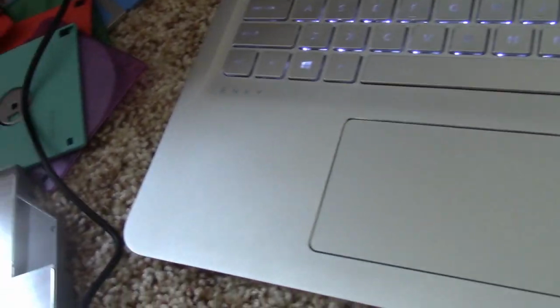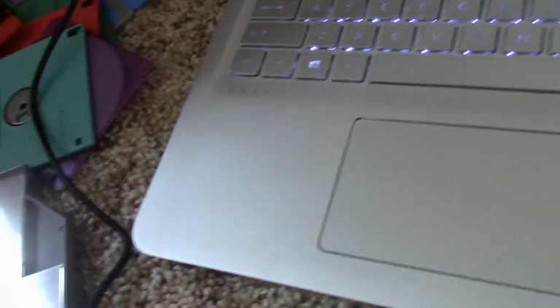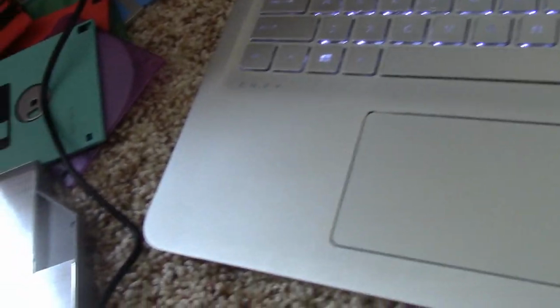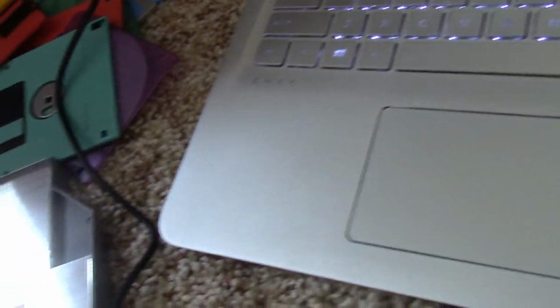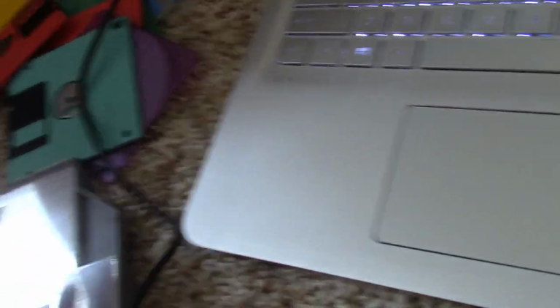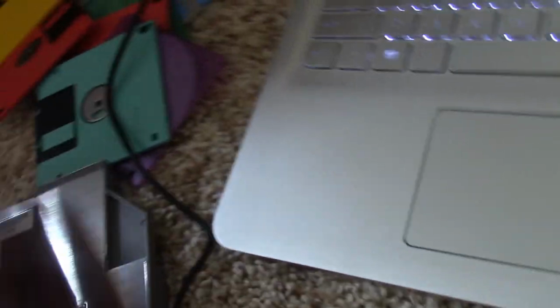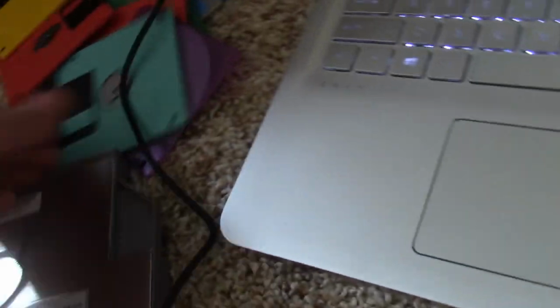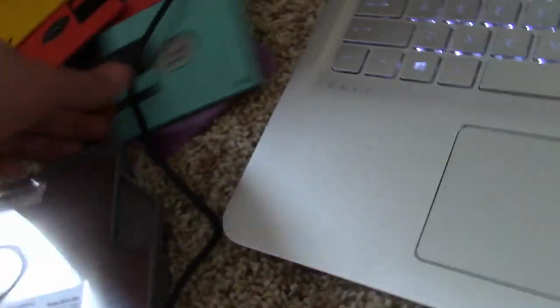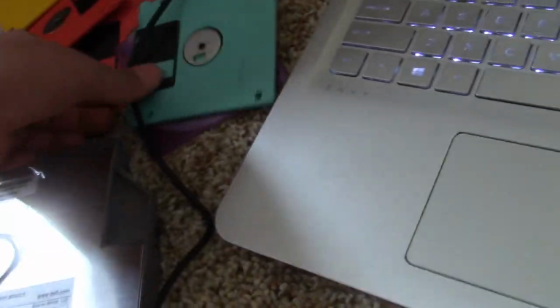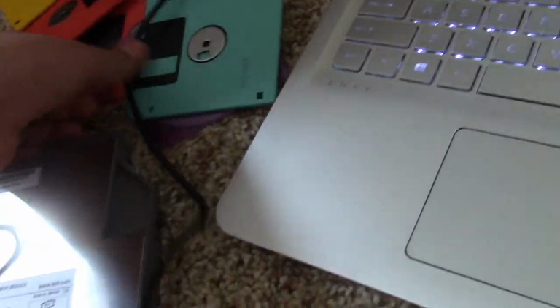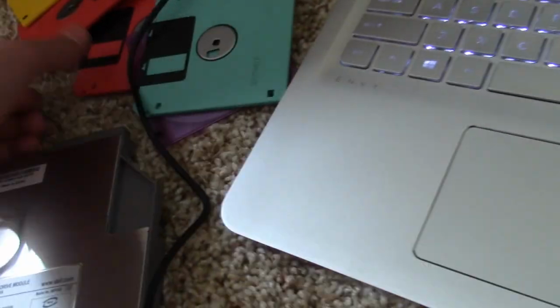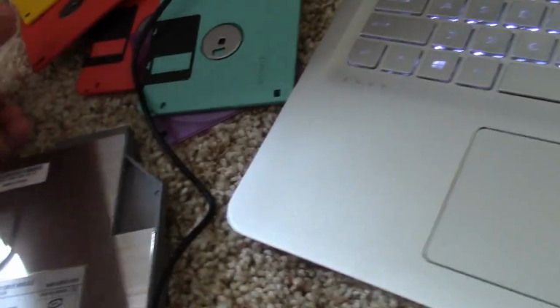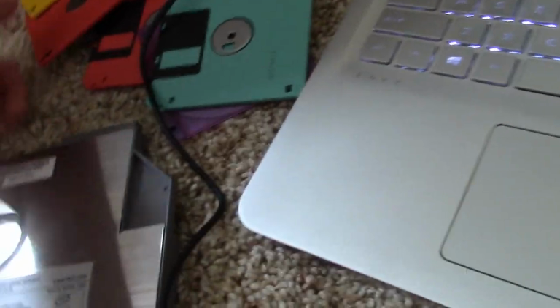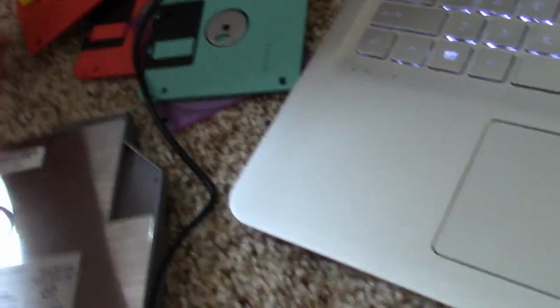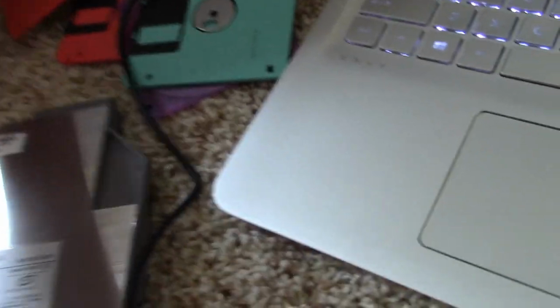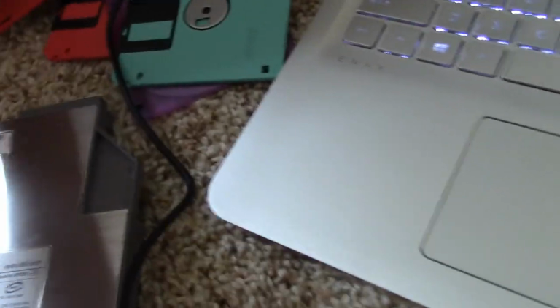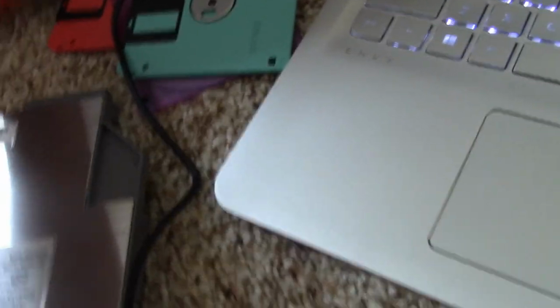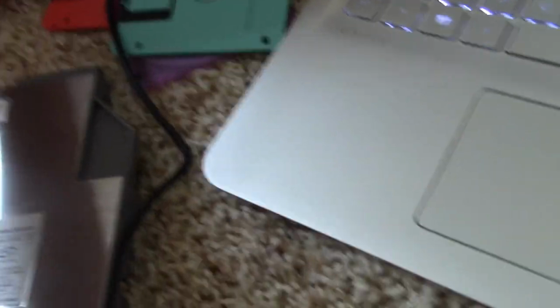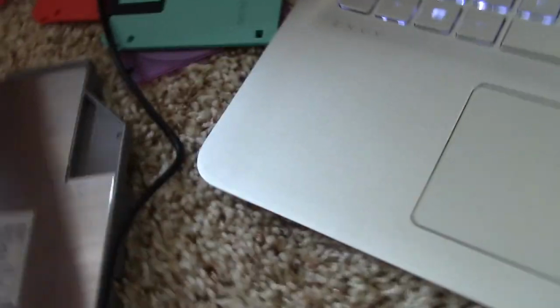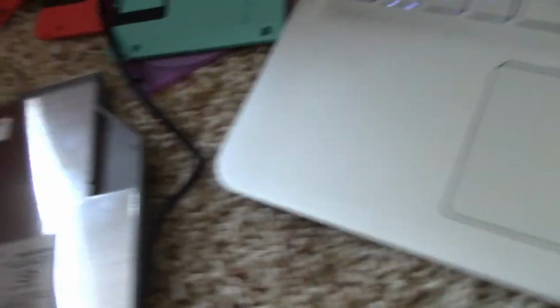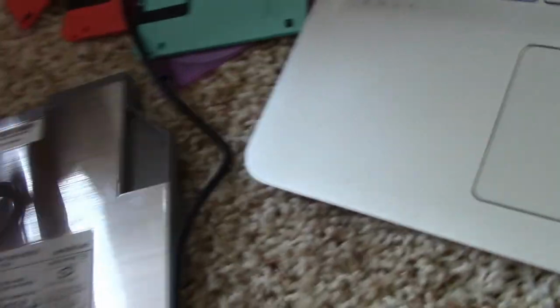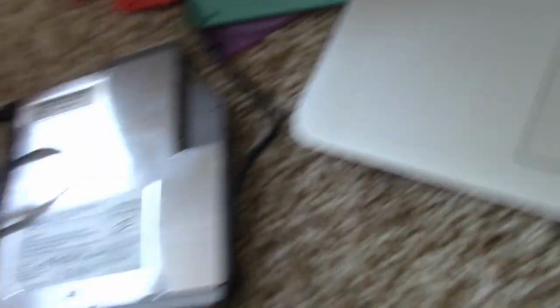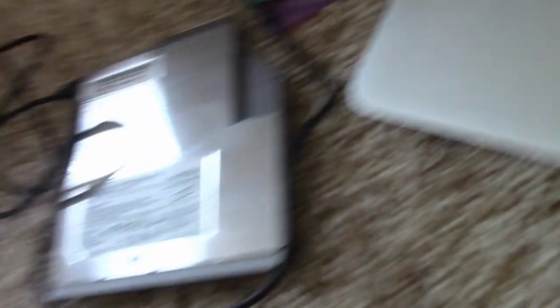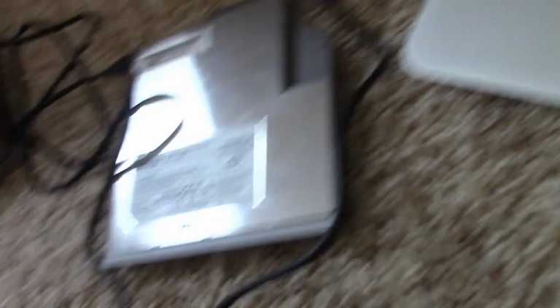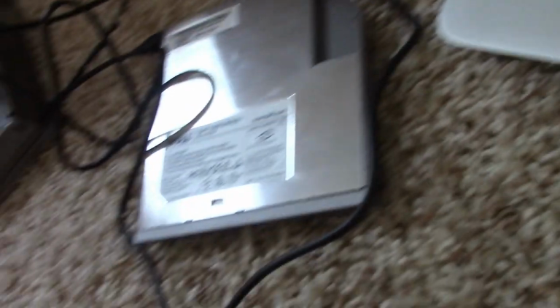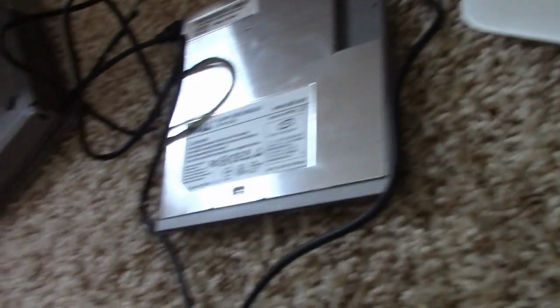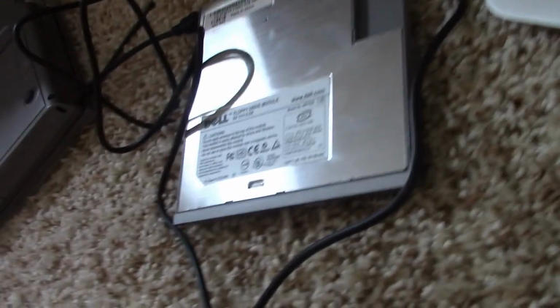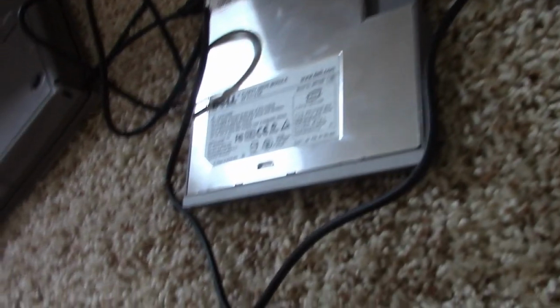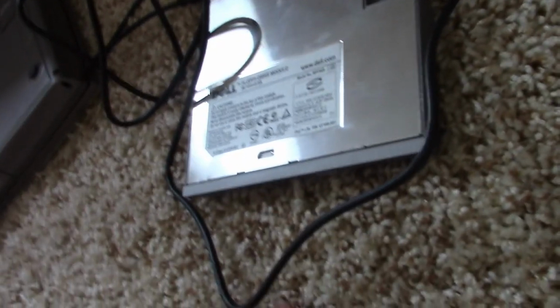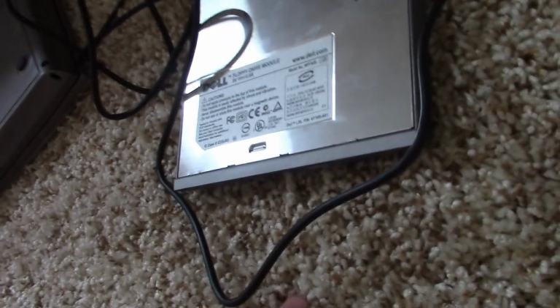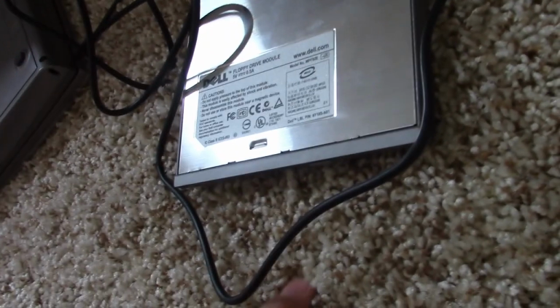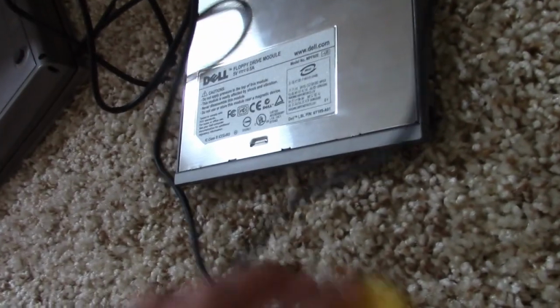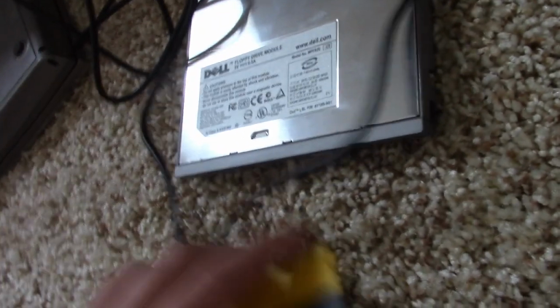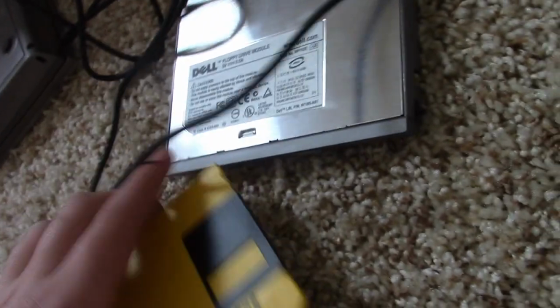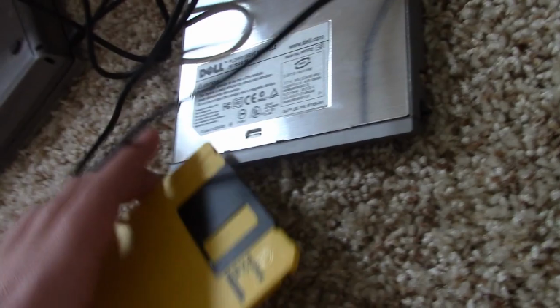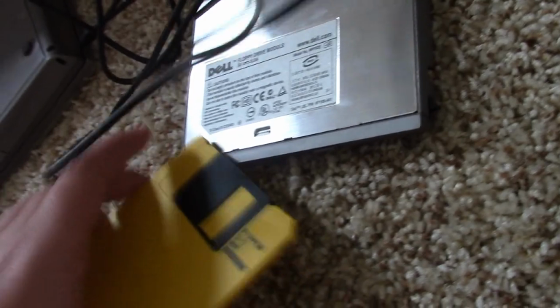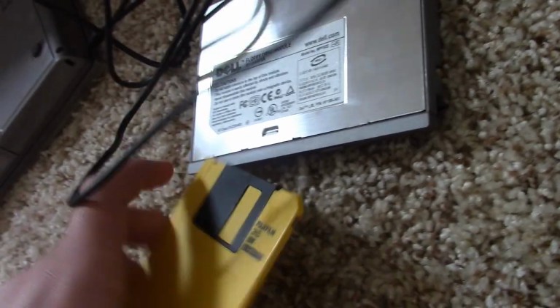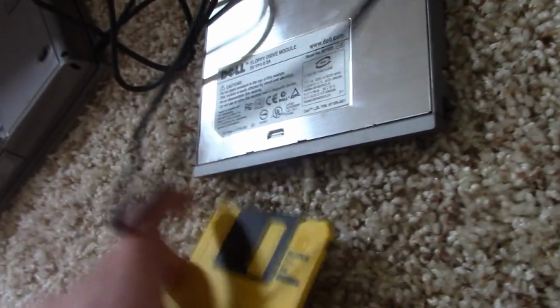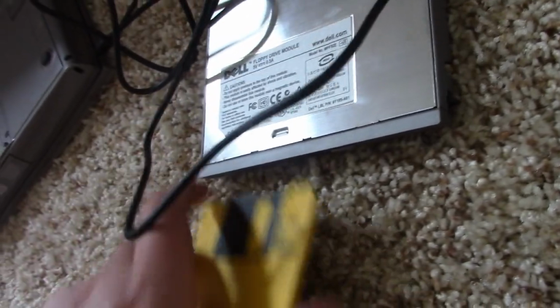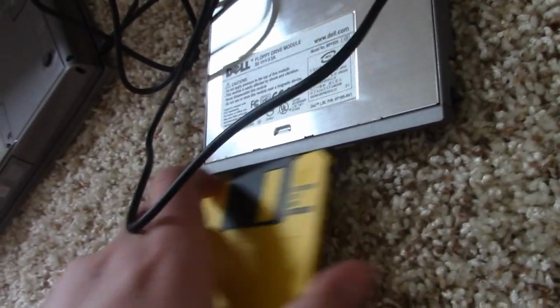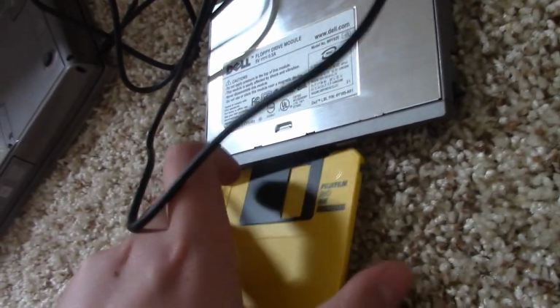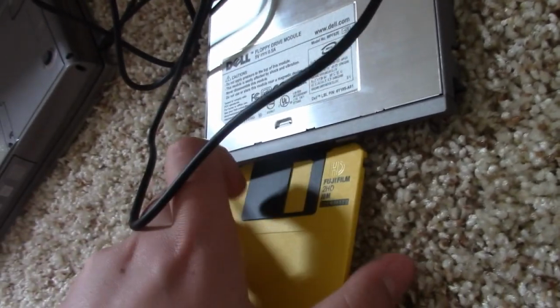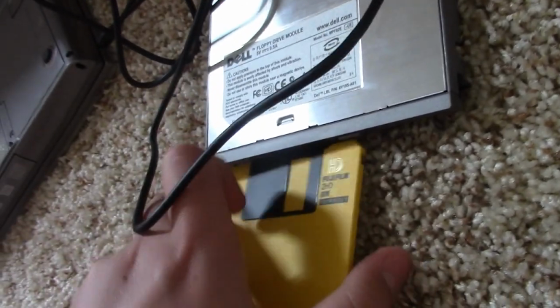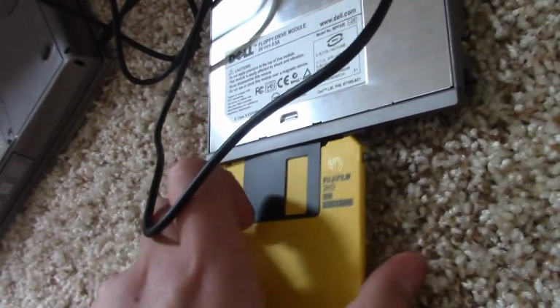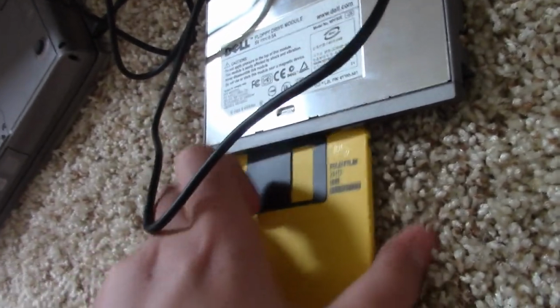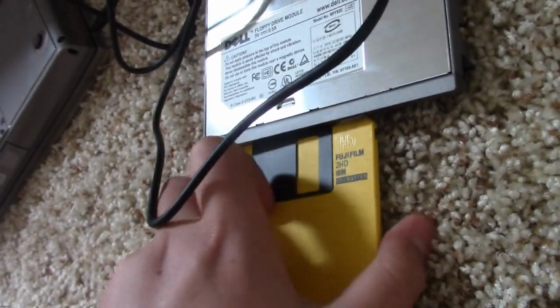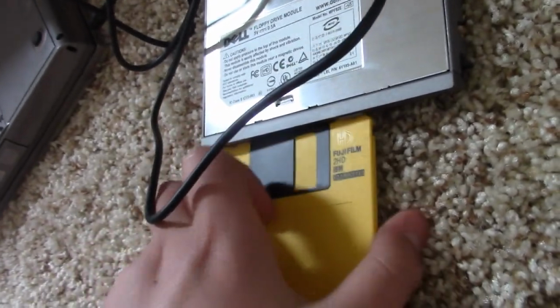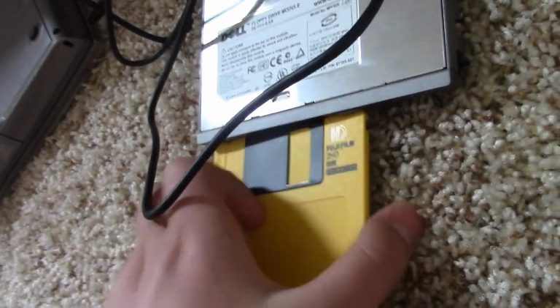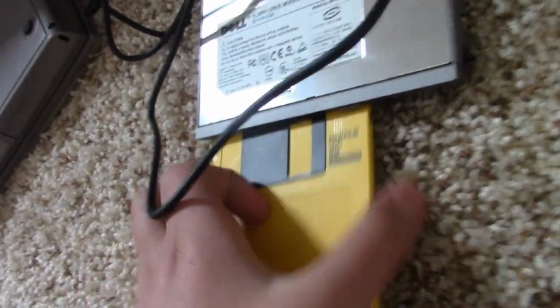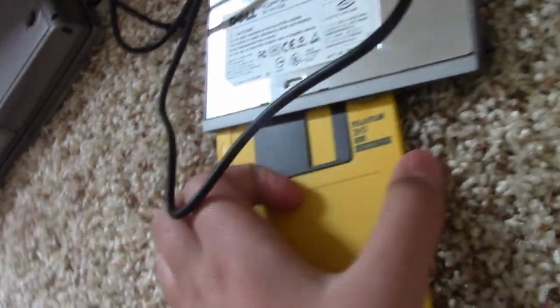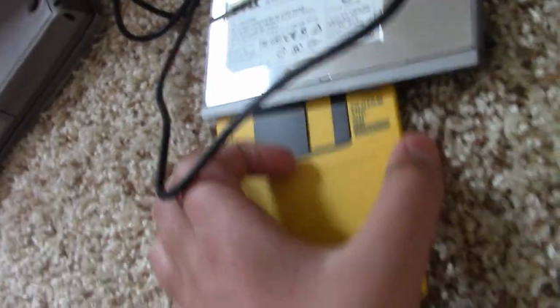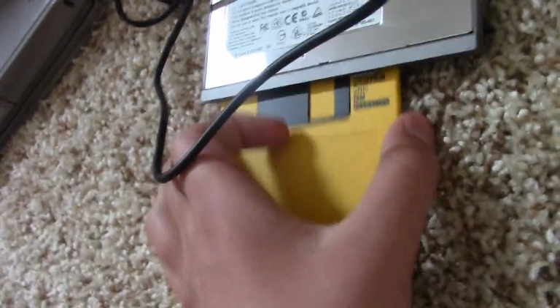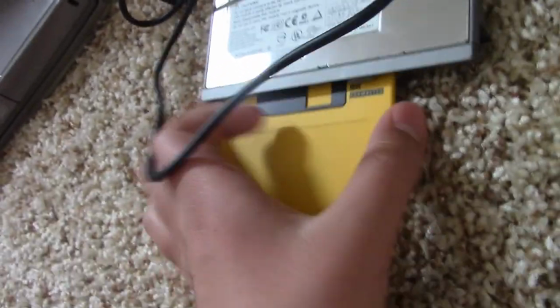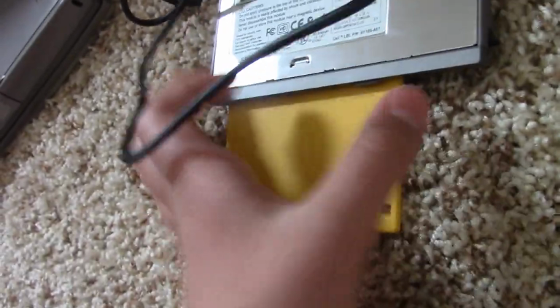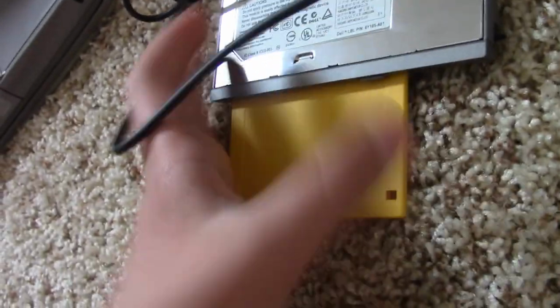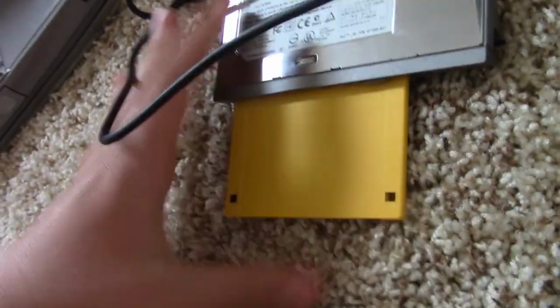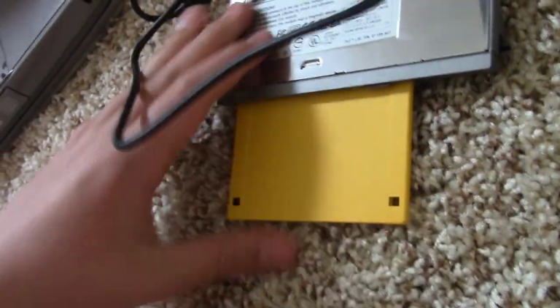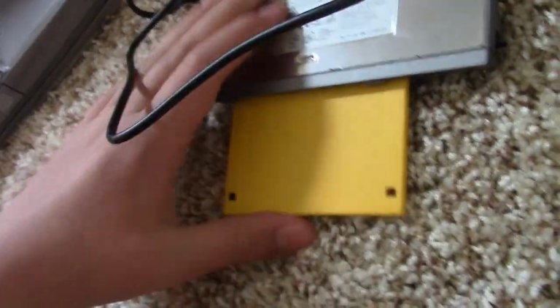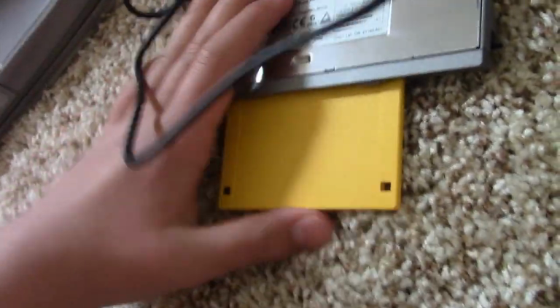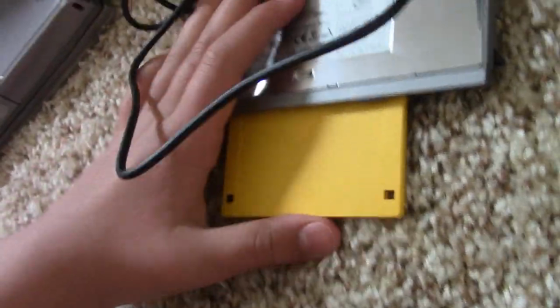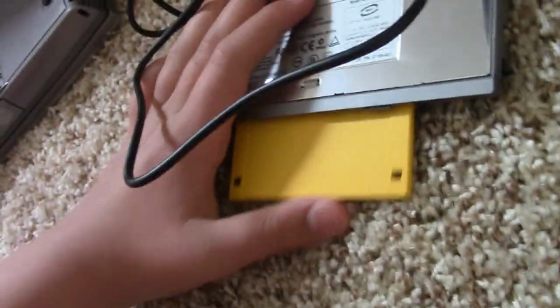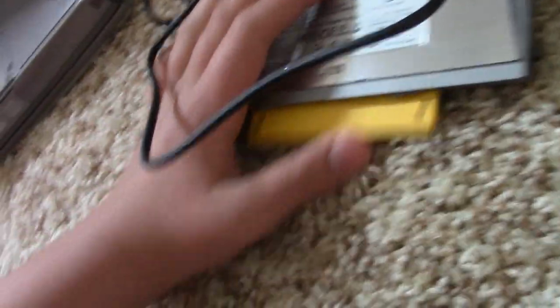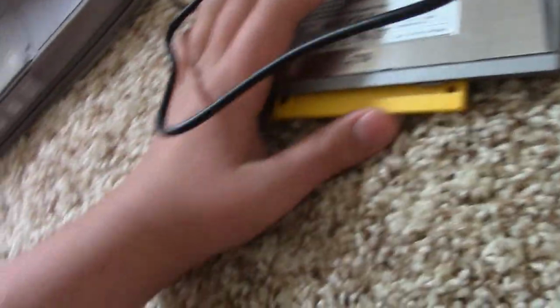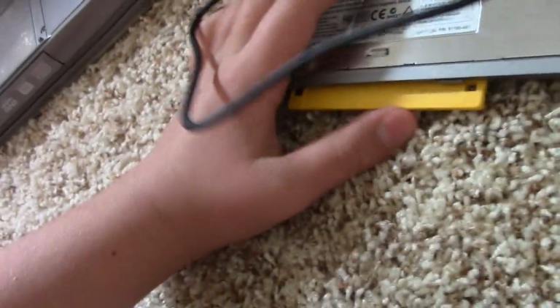Let's insert this lovely yellow floppy disk and let's see what happens.